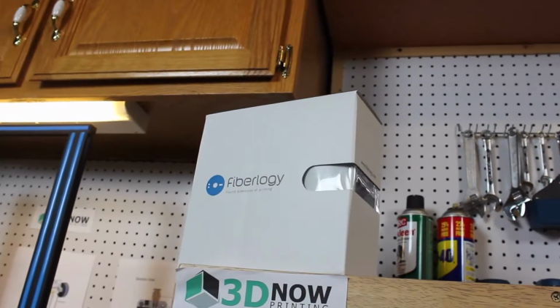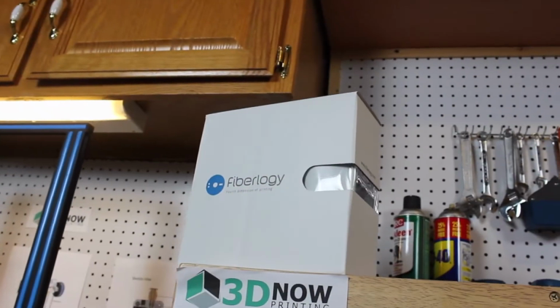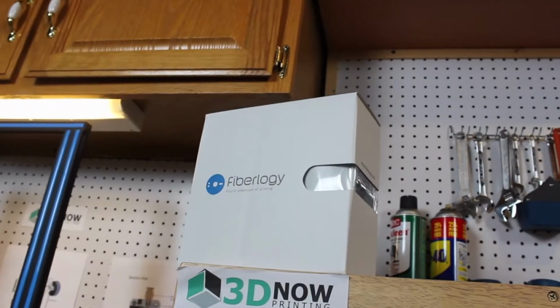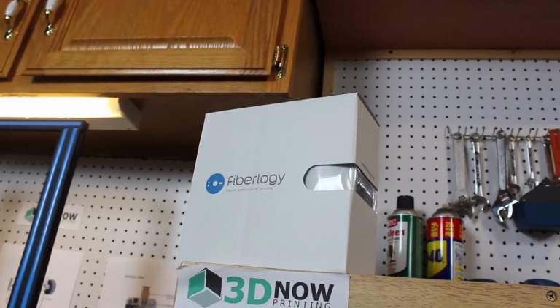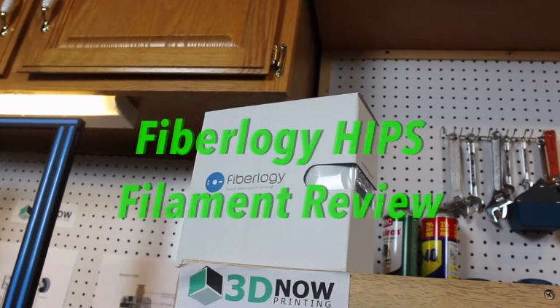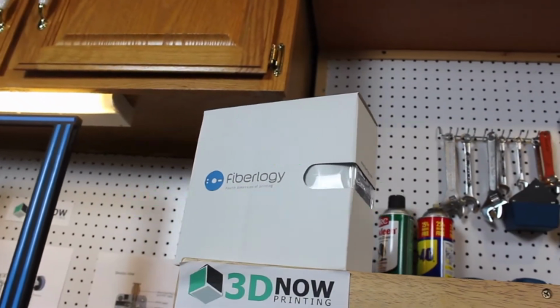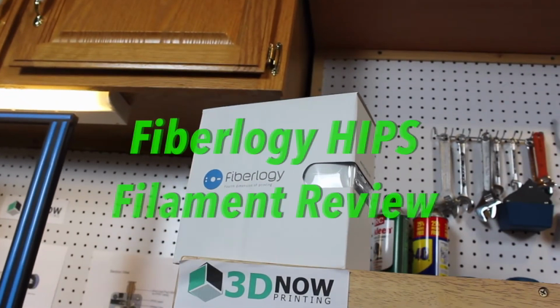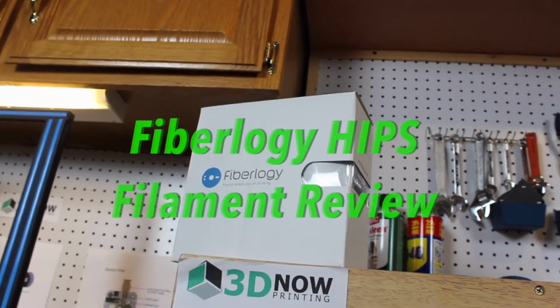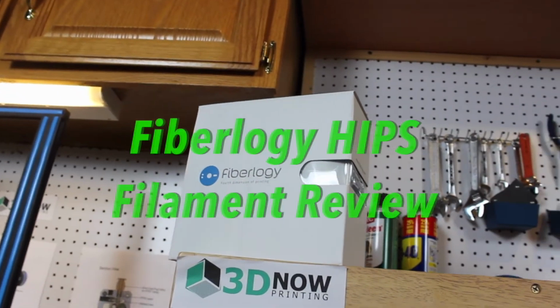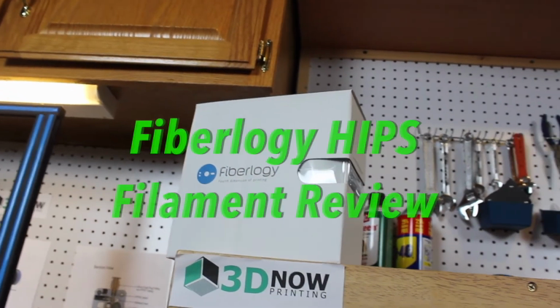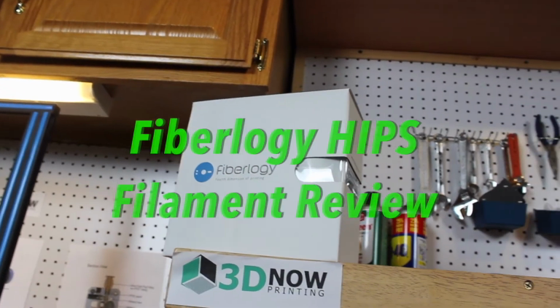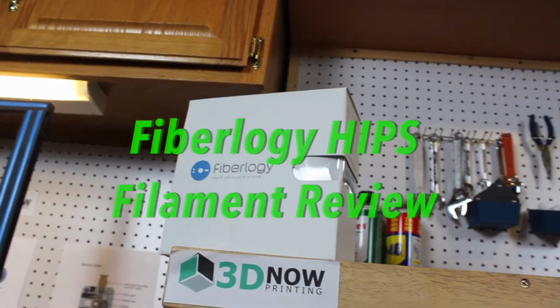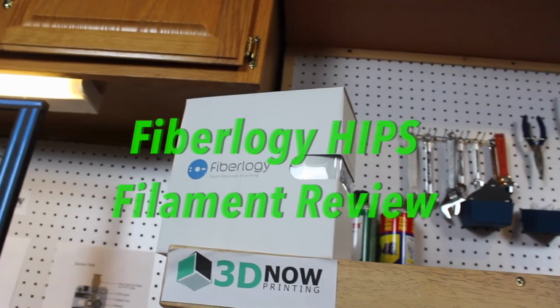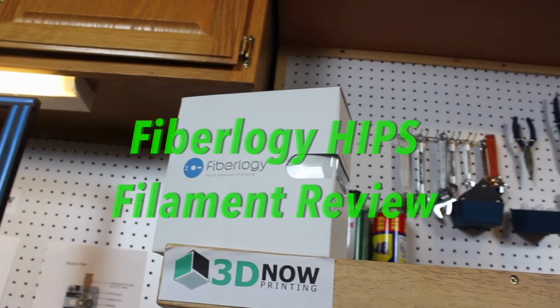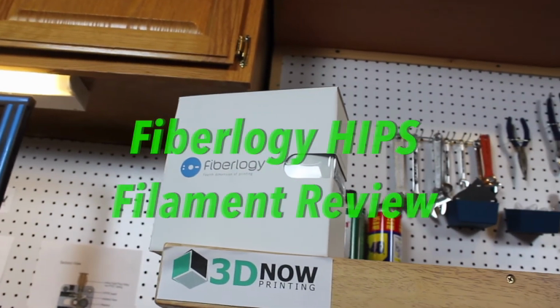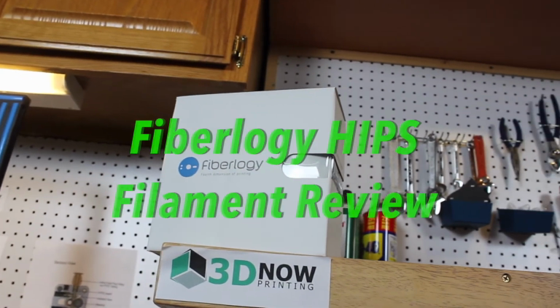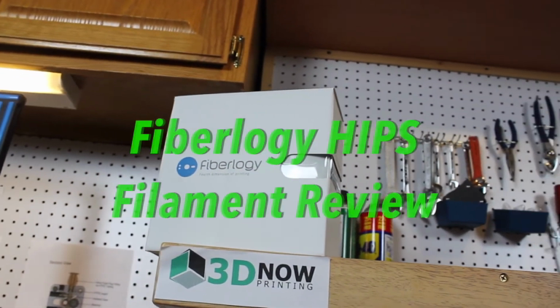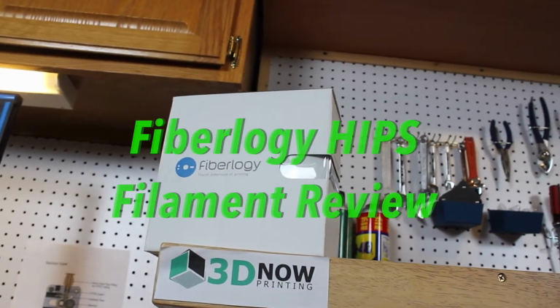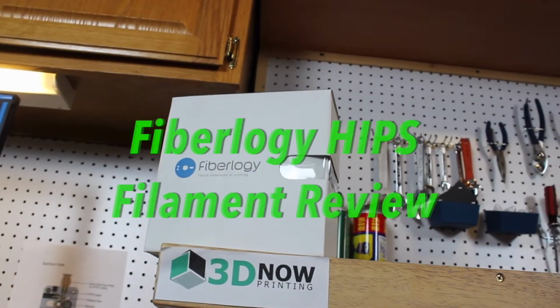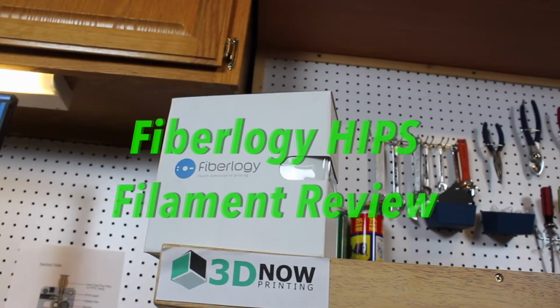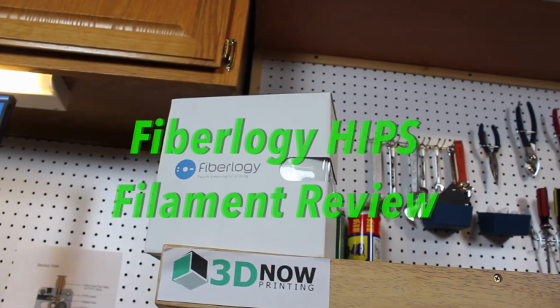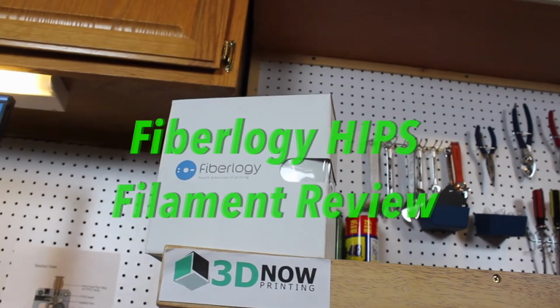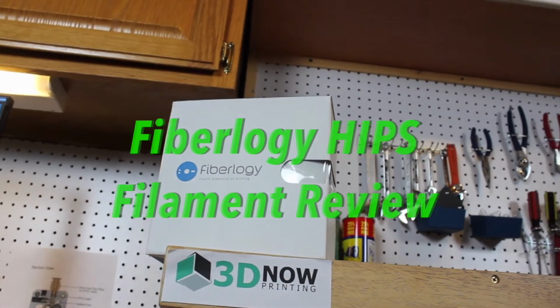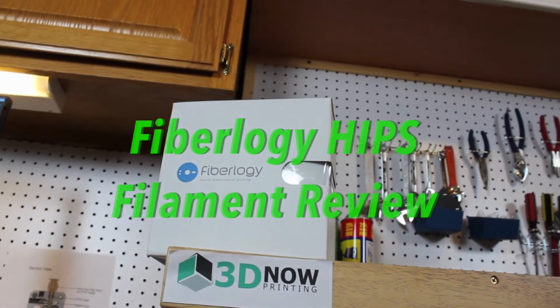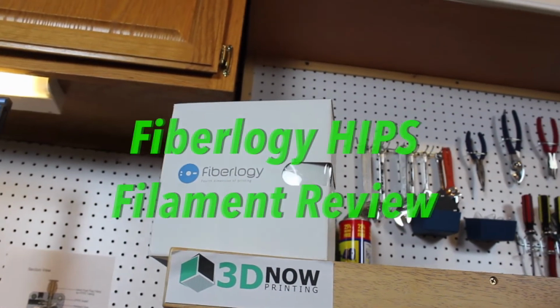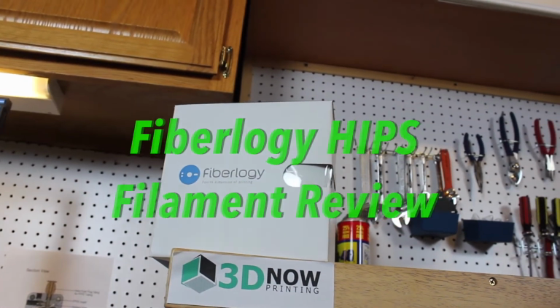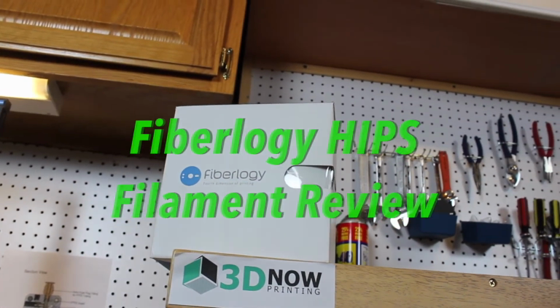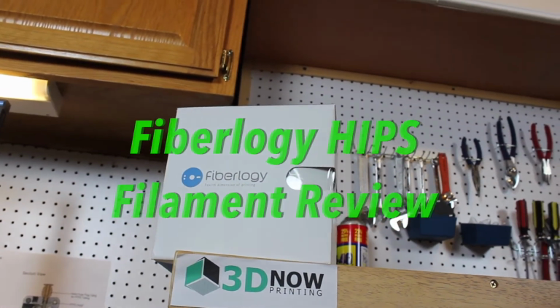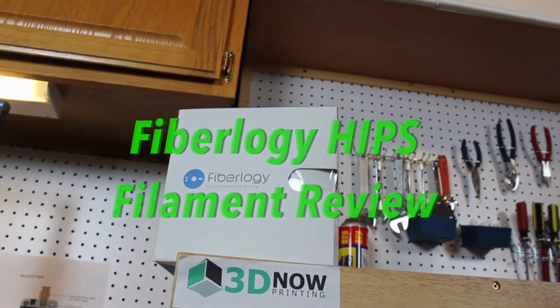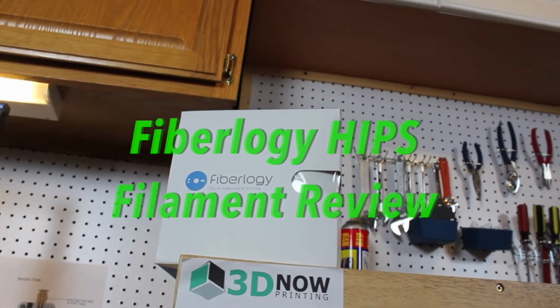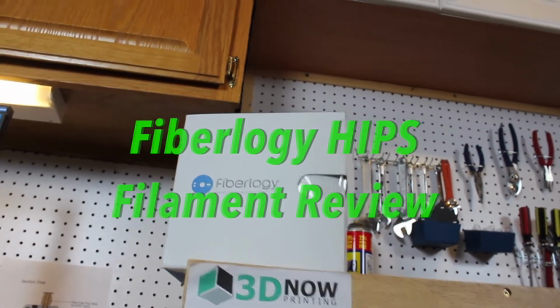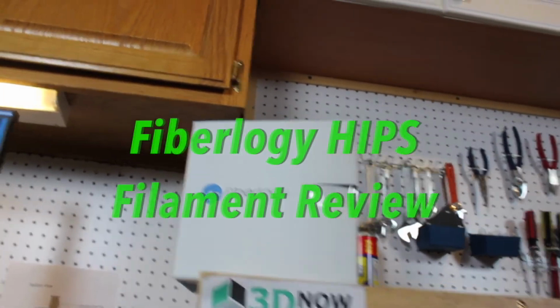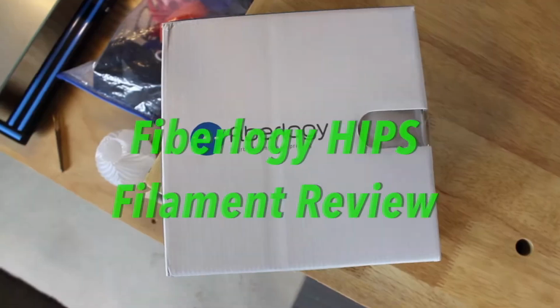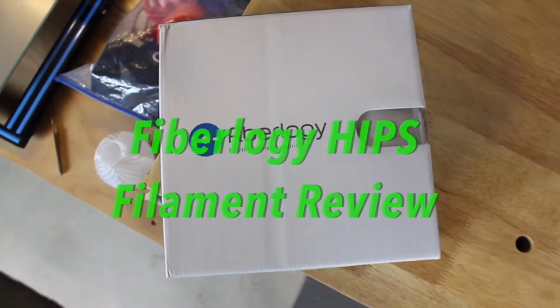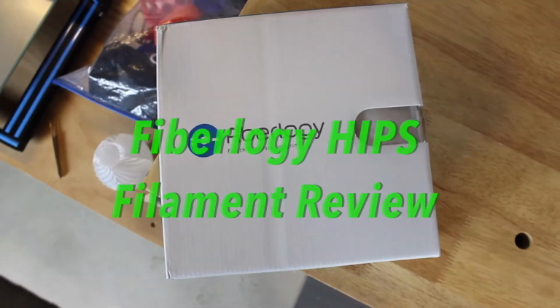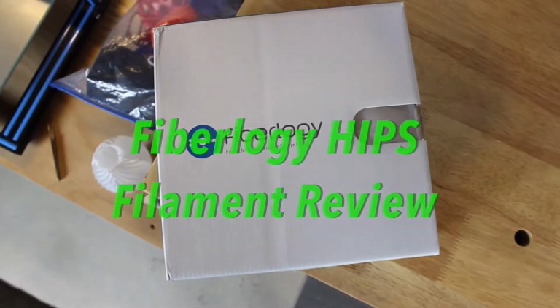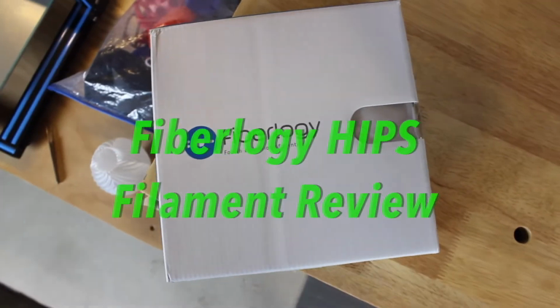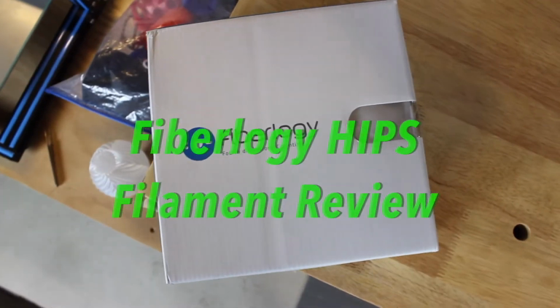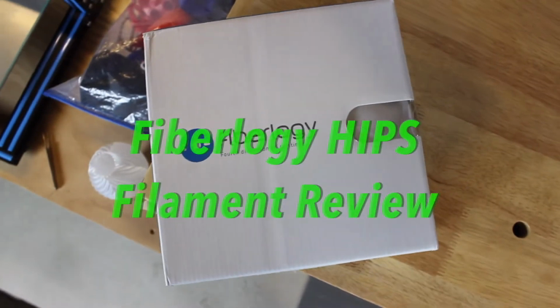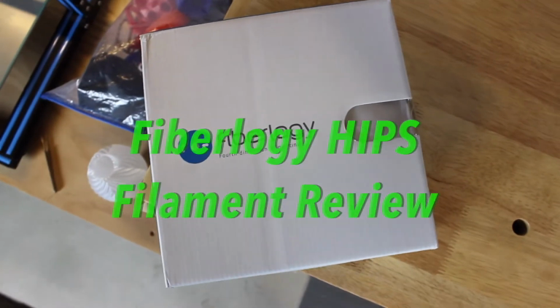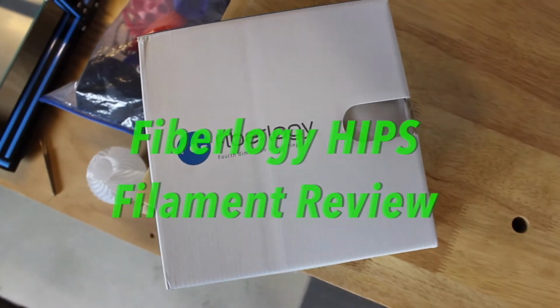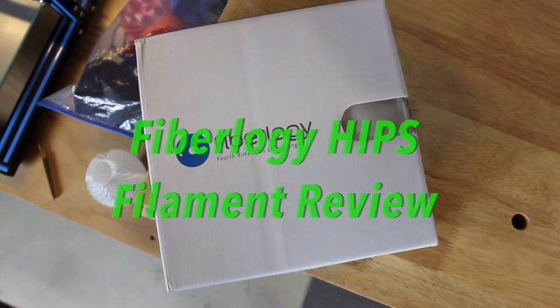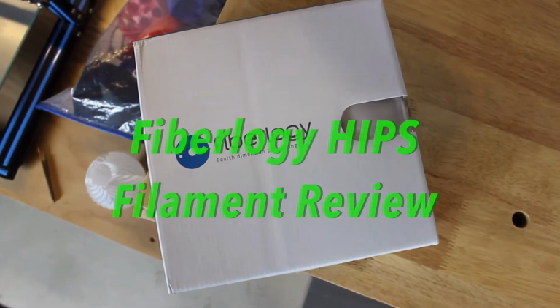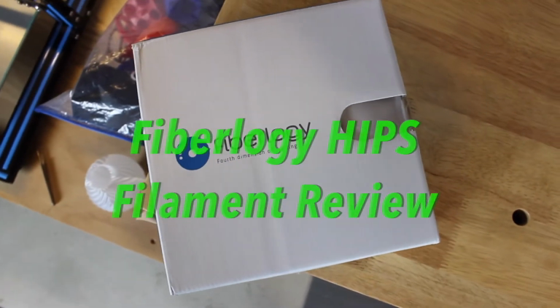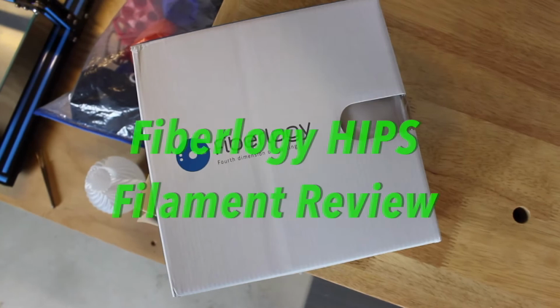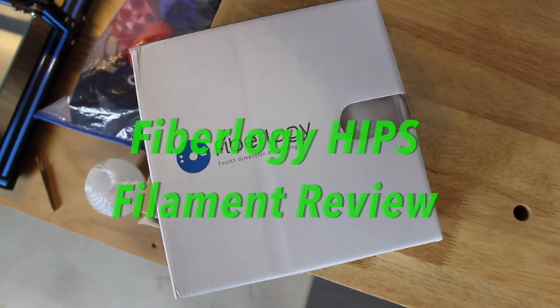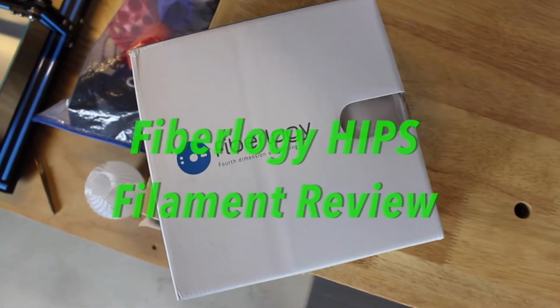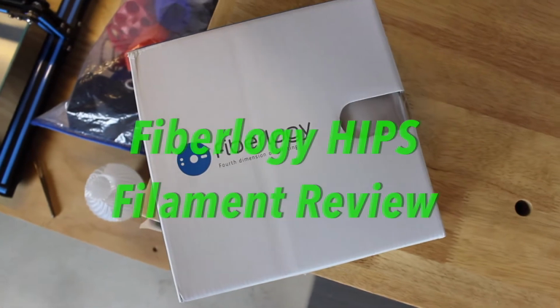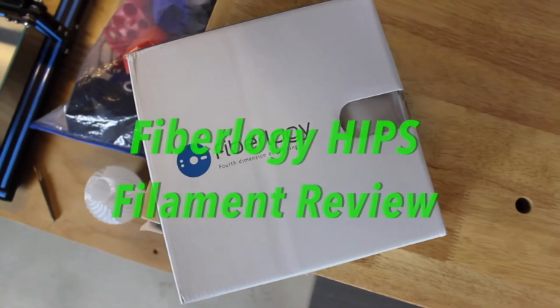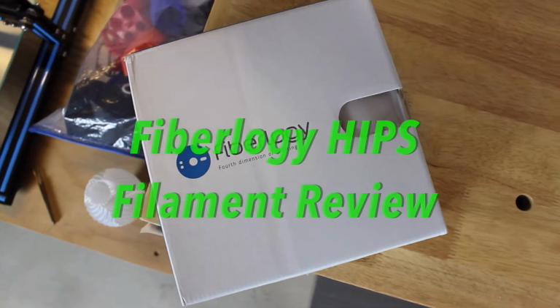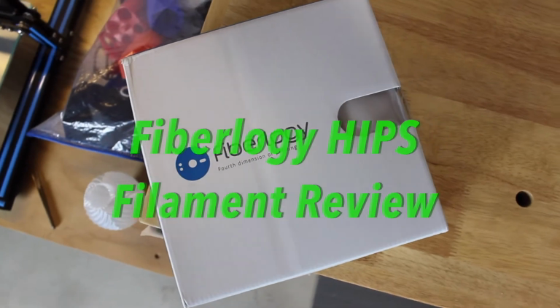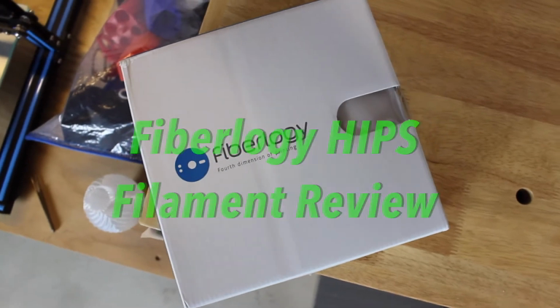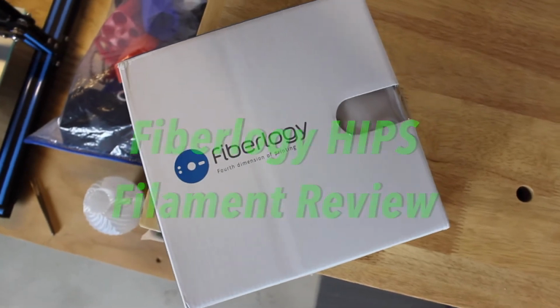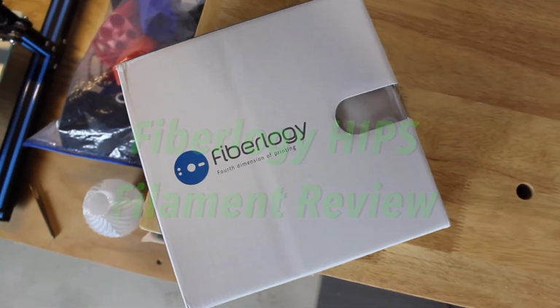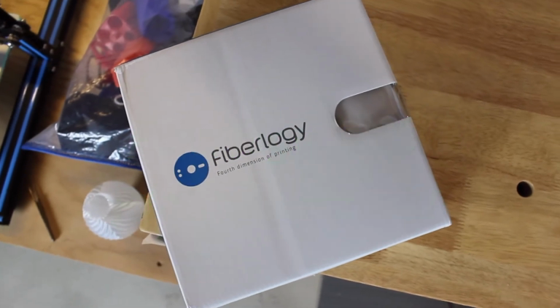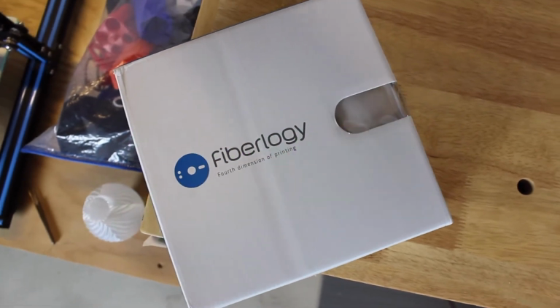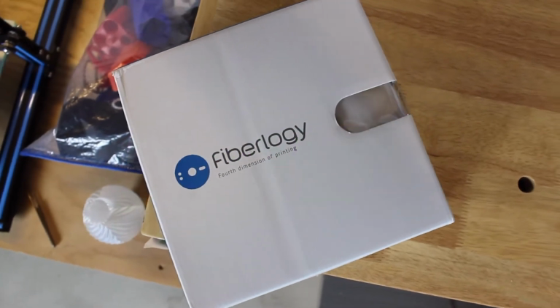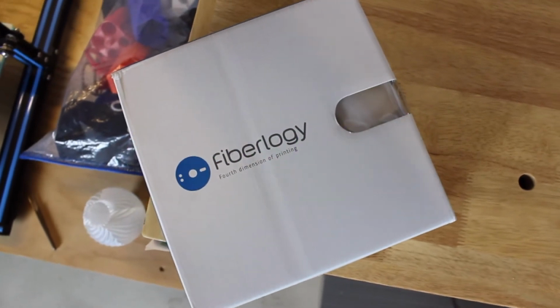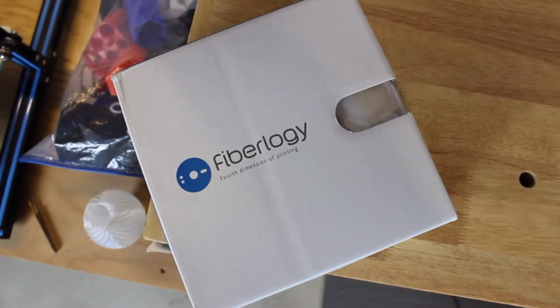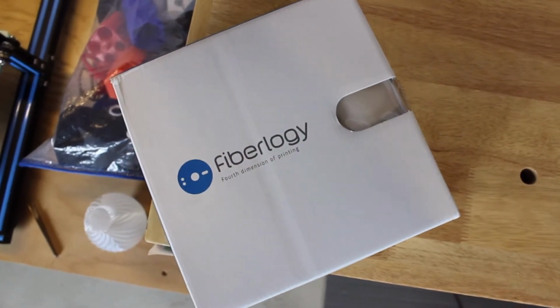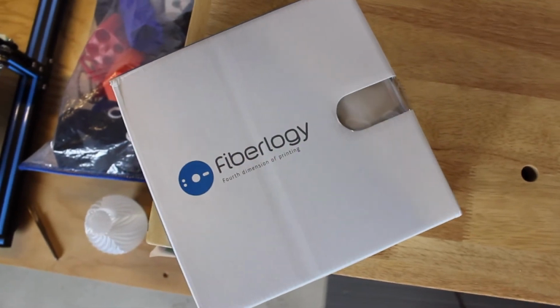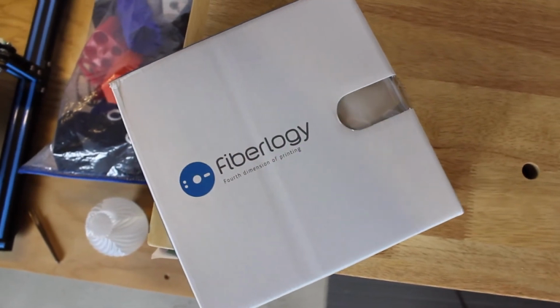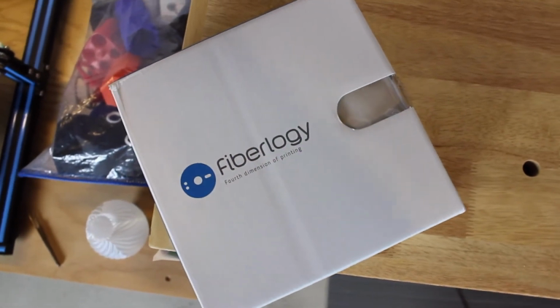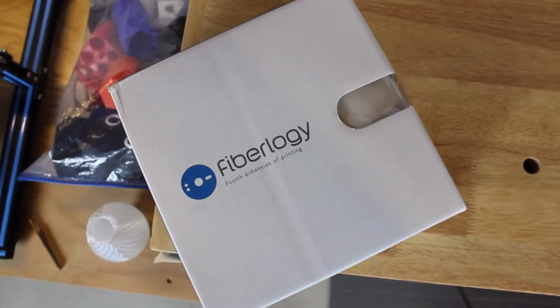Hey, what's up guys? Welcome back to 3D Now. My name is Jack and in this video I'm going to be looking at Fibrology HIPS 3D Printer Filament.